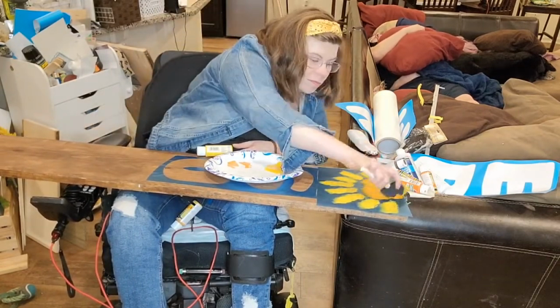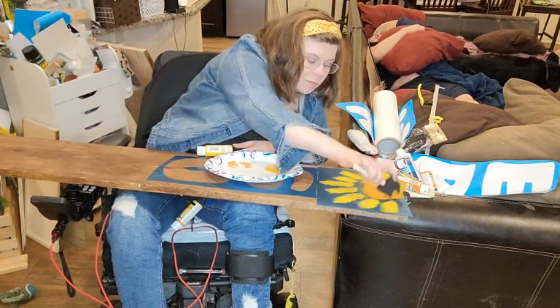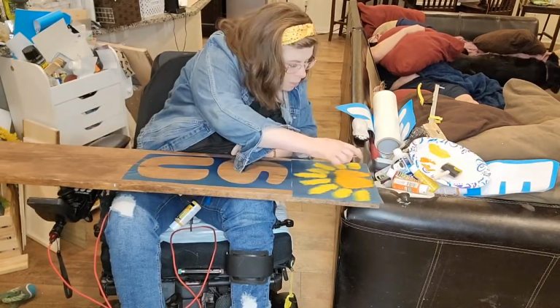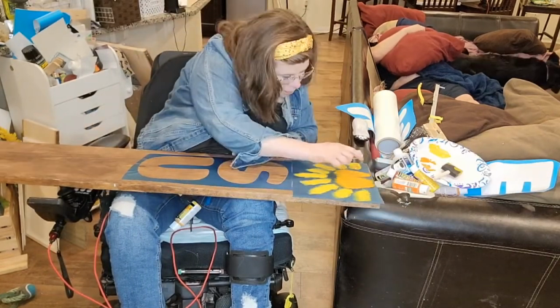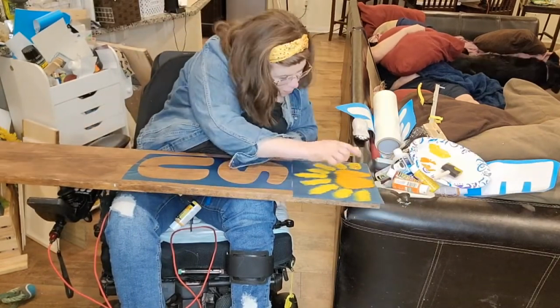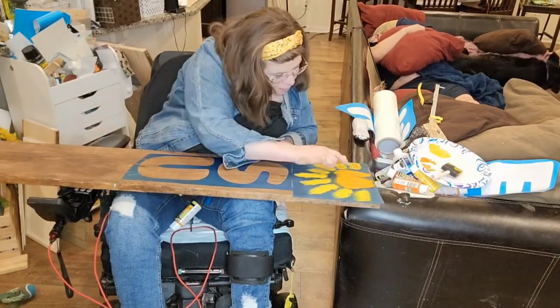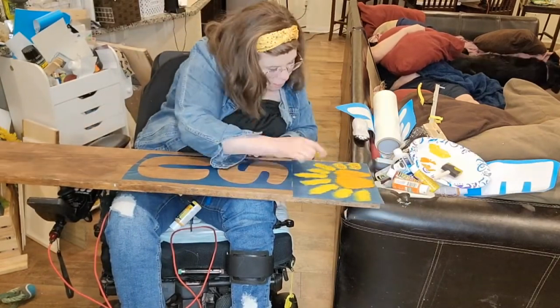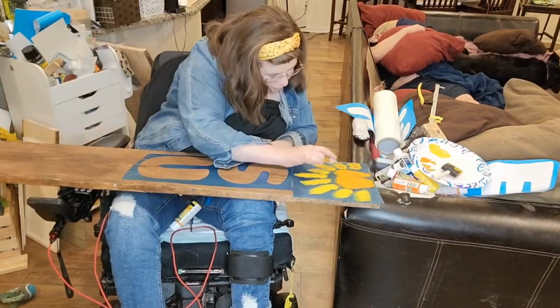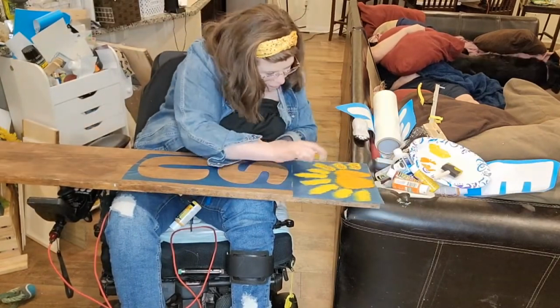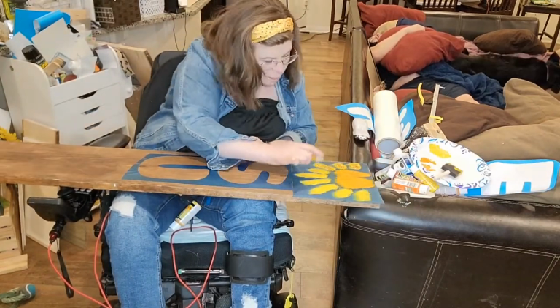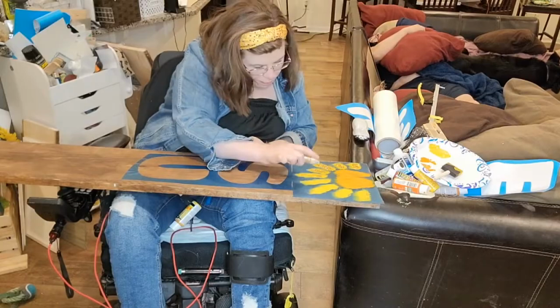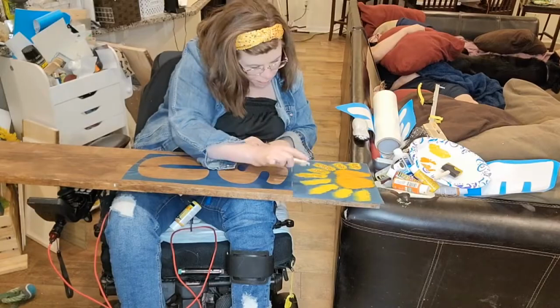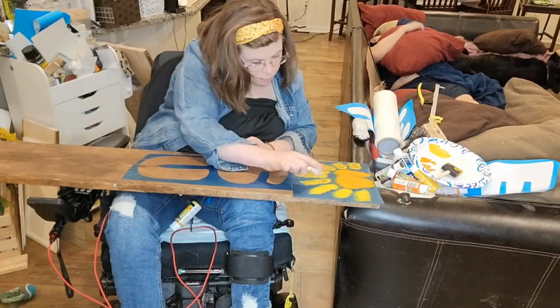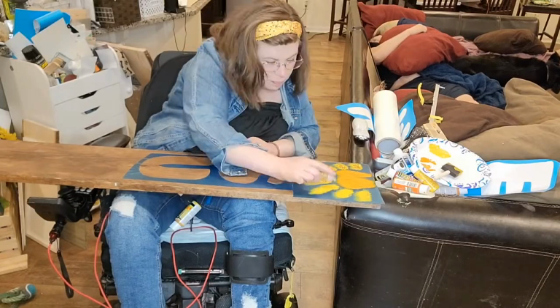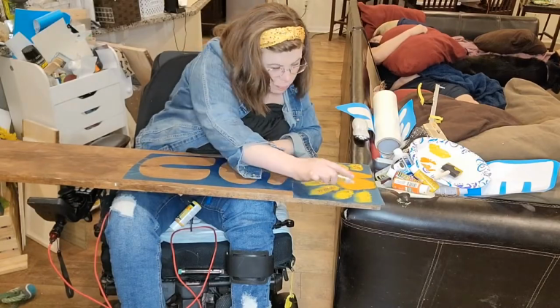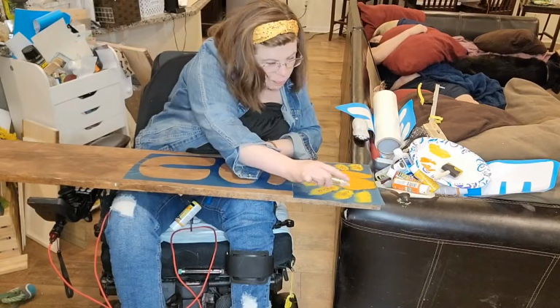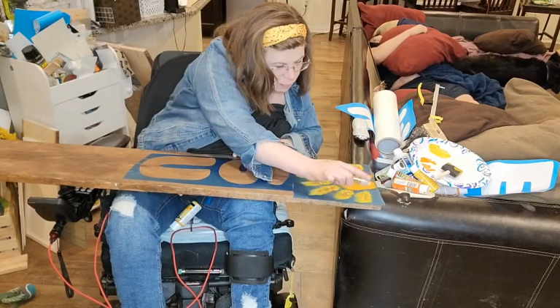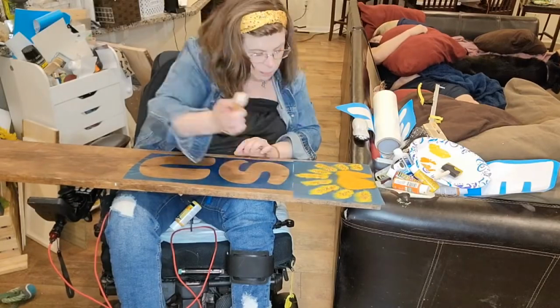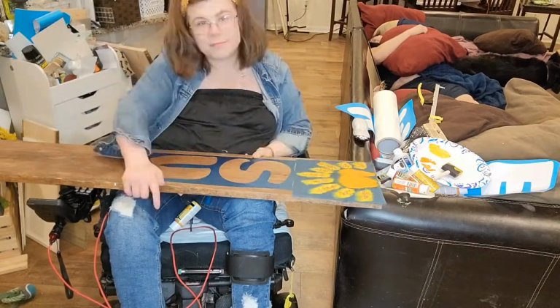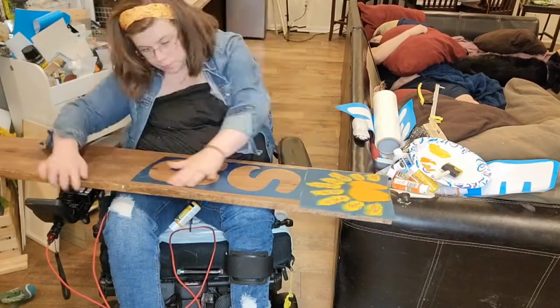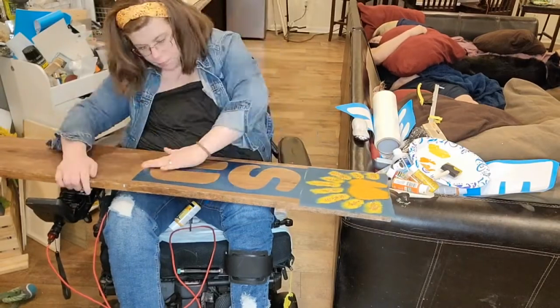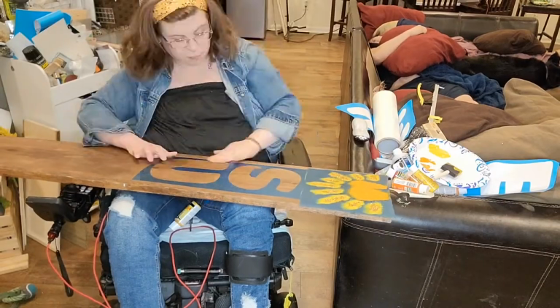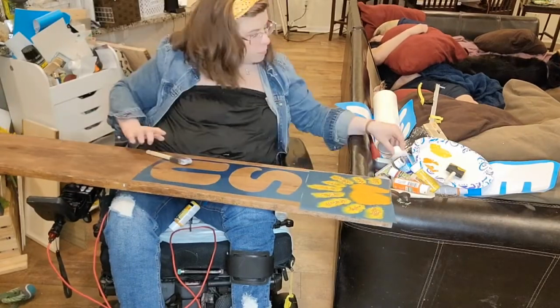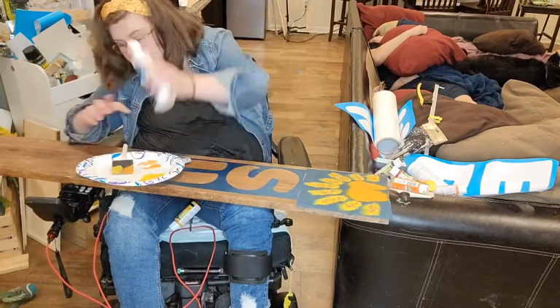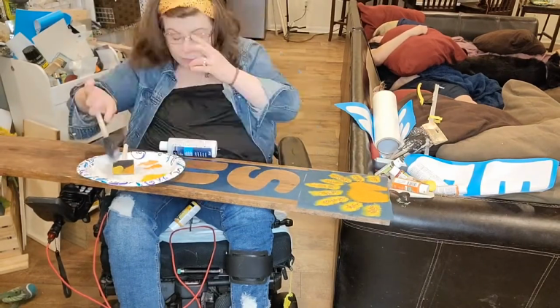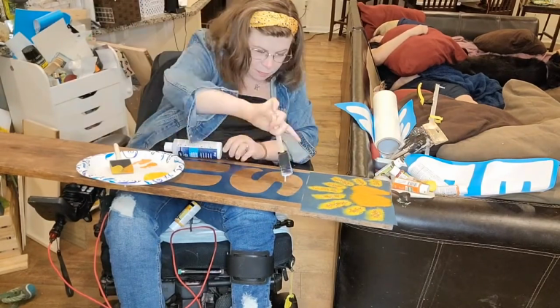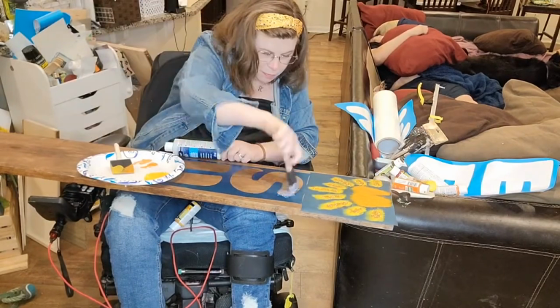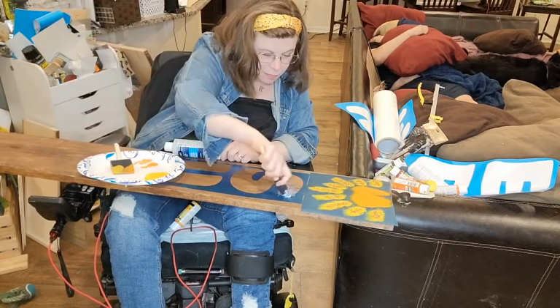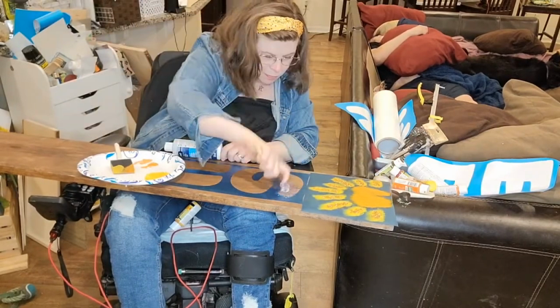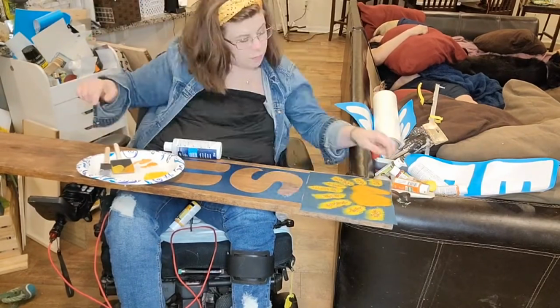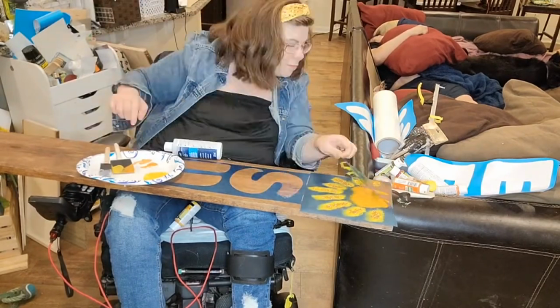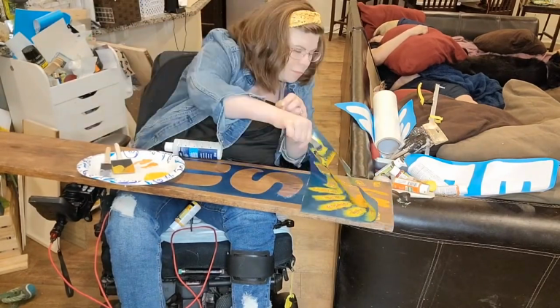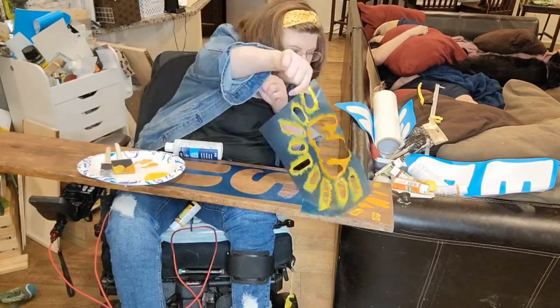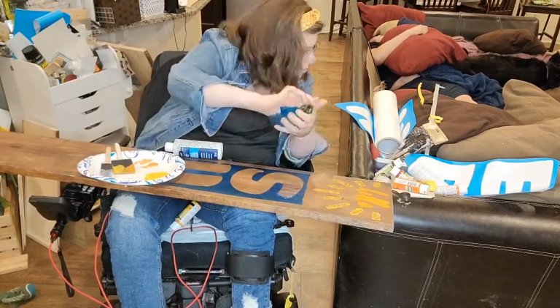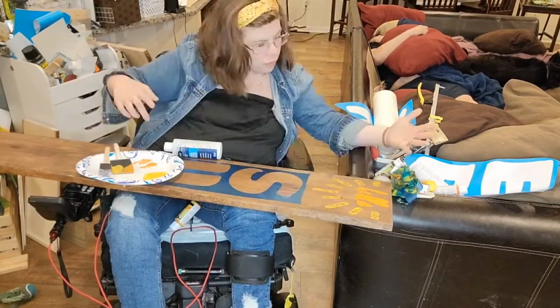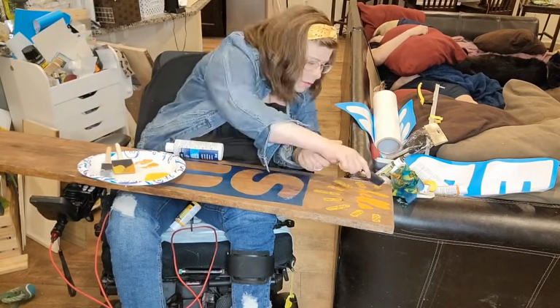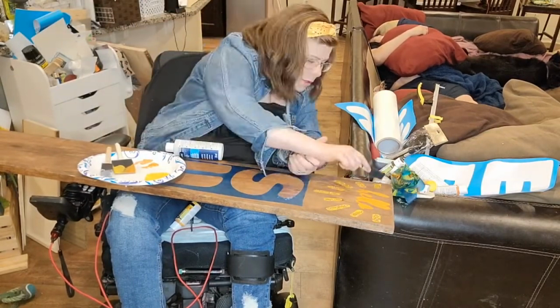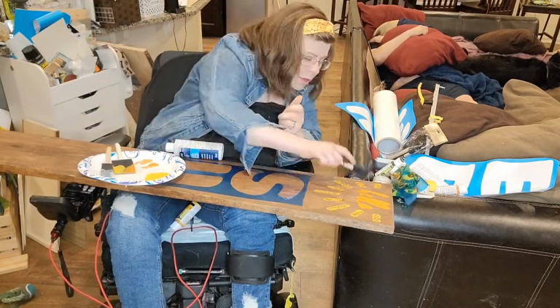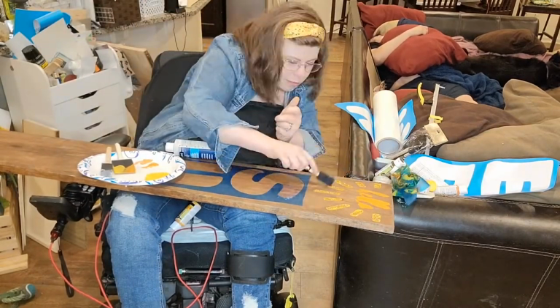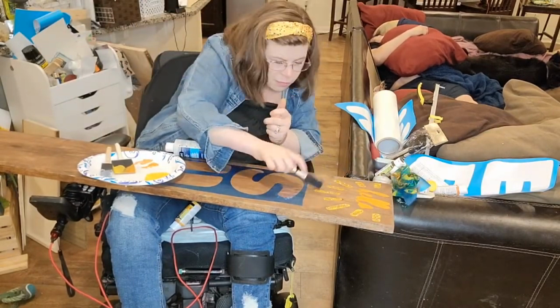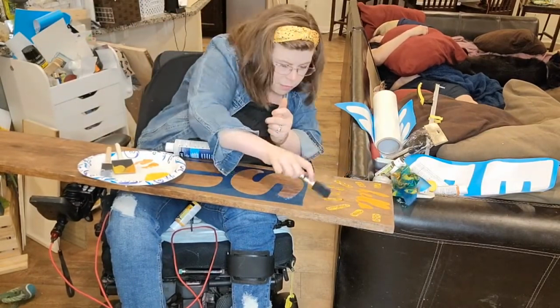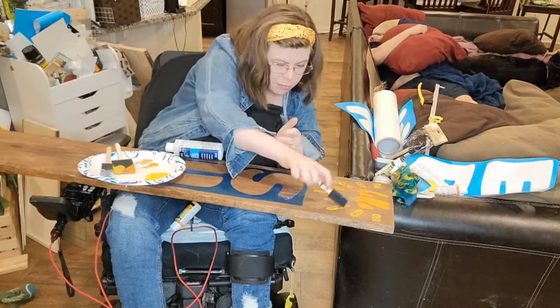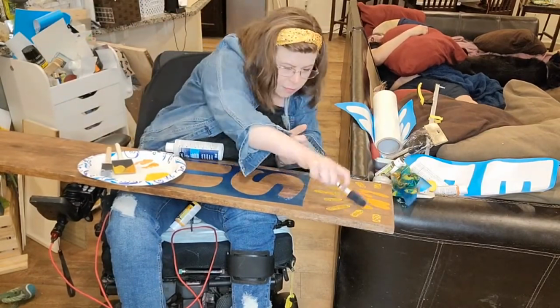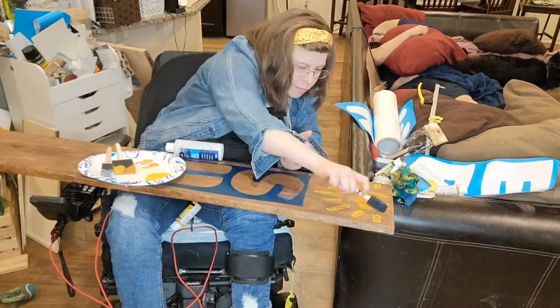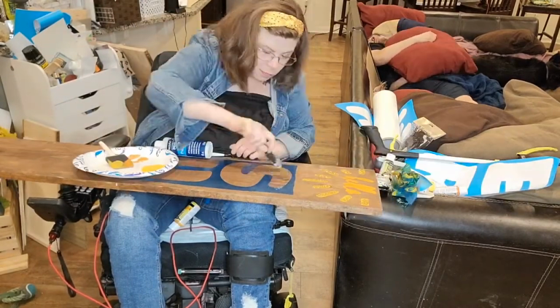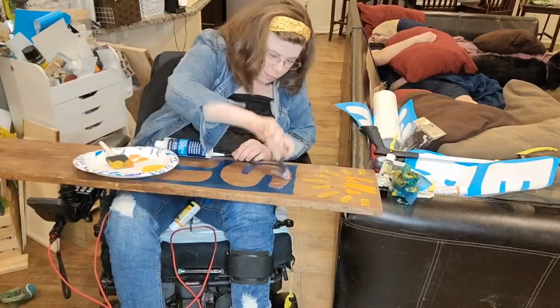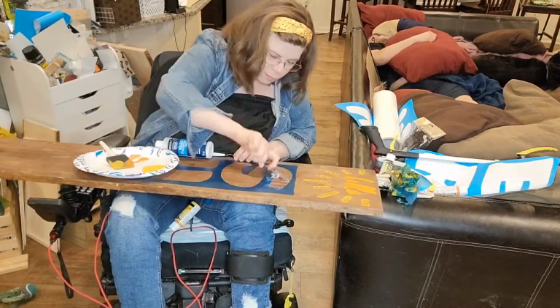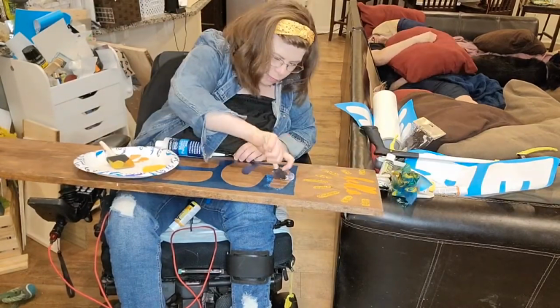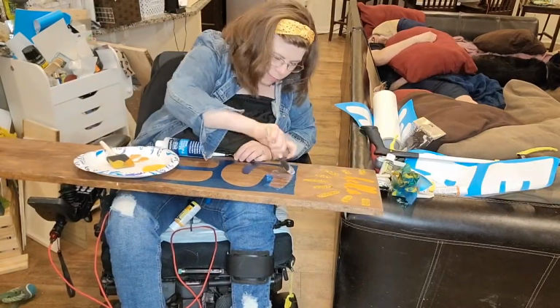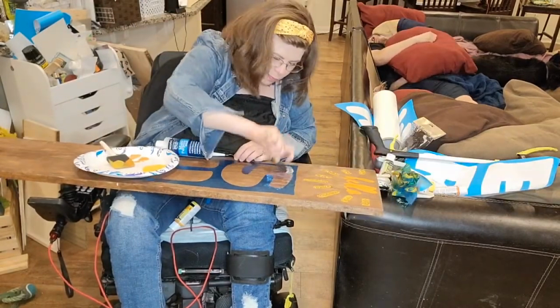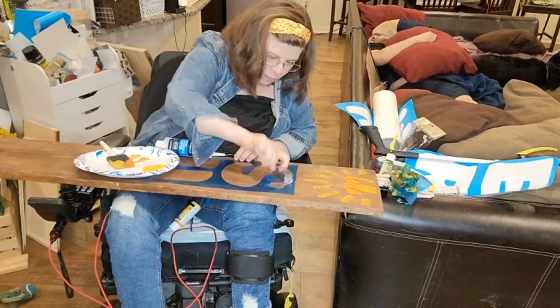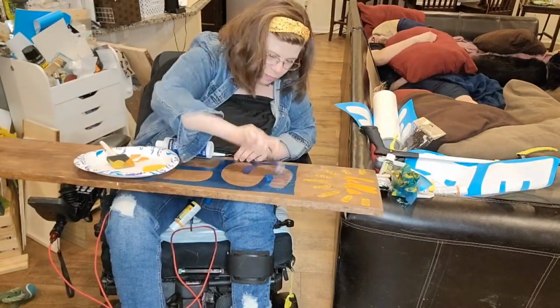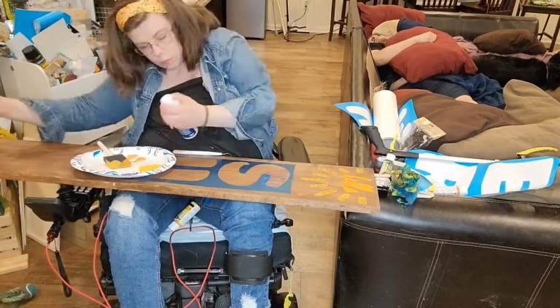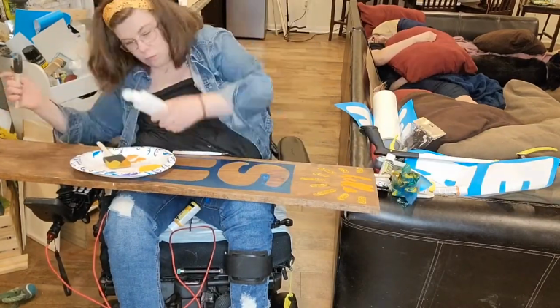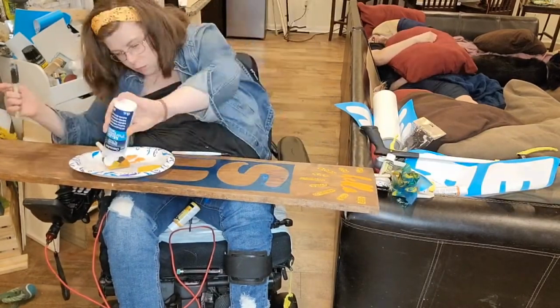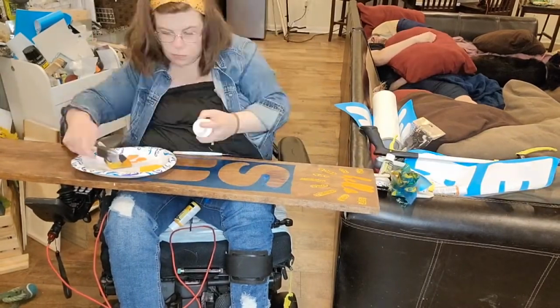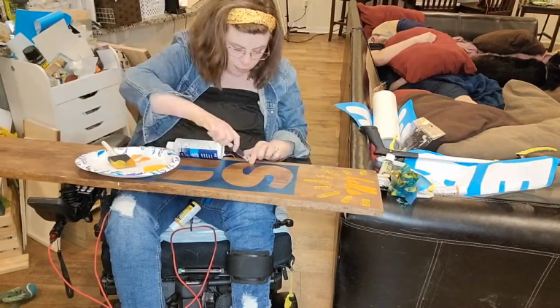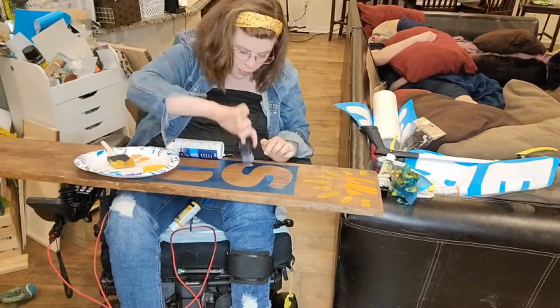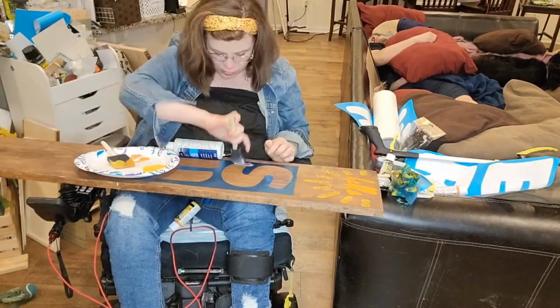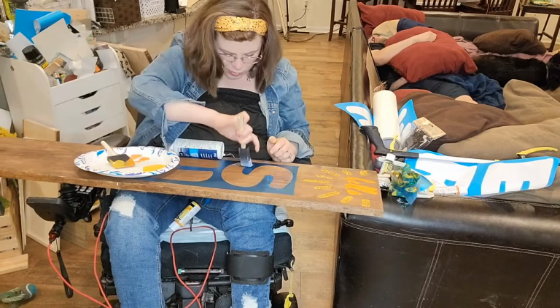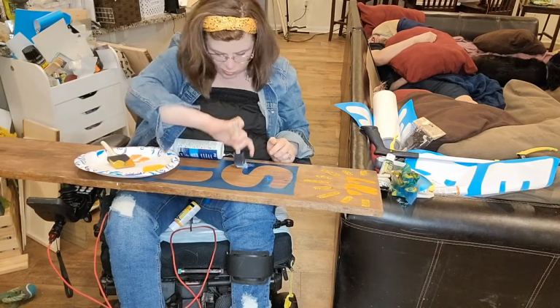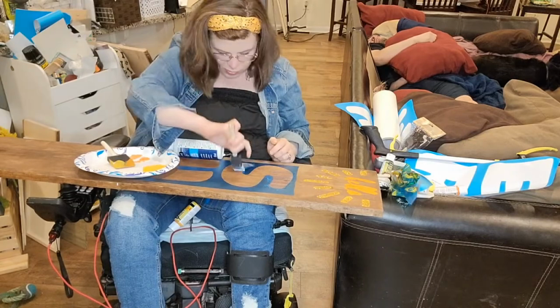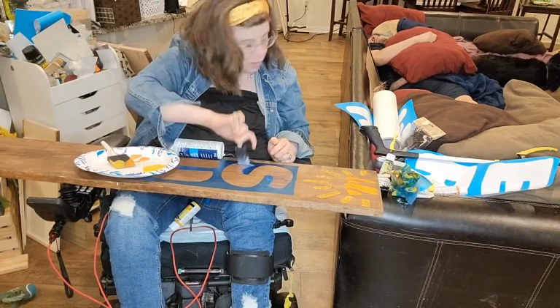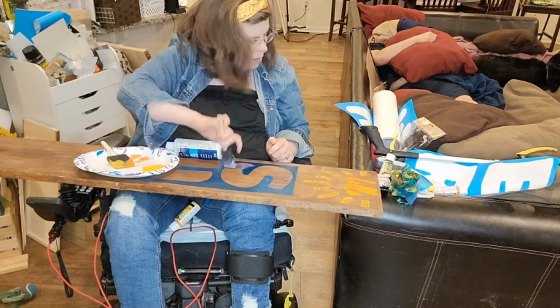After I got it all painted, I went ahead and added some glitter so that way it makes it sparkle a little more, especially since it's the sun.